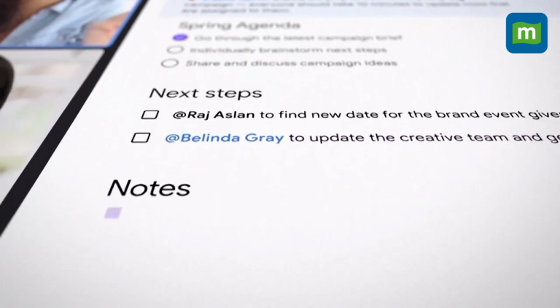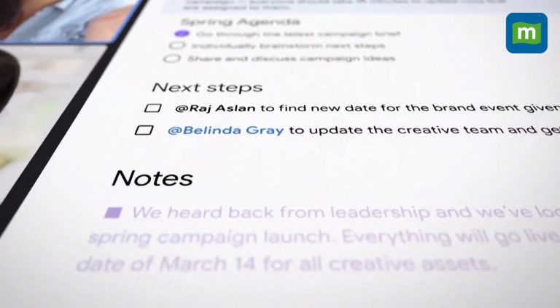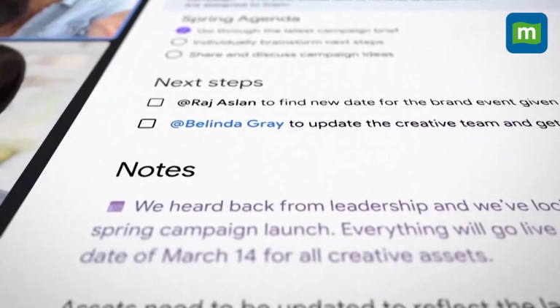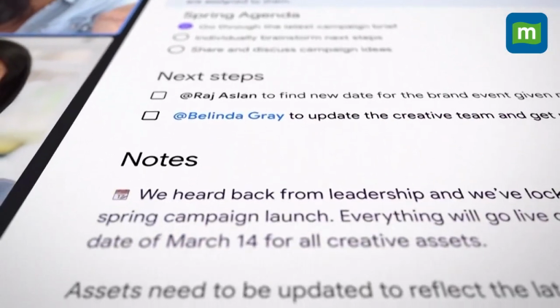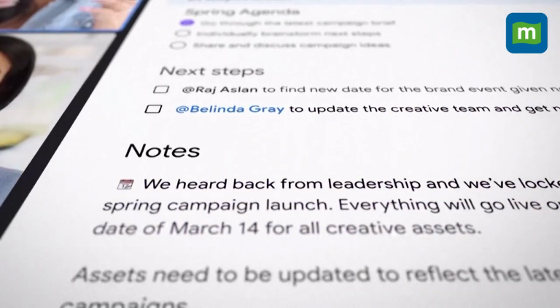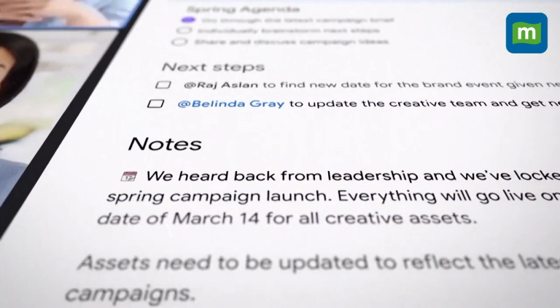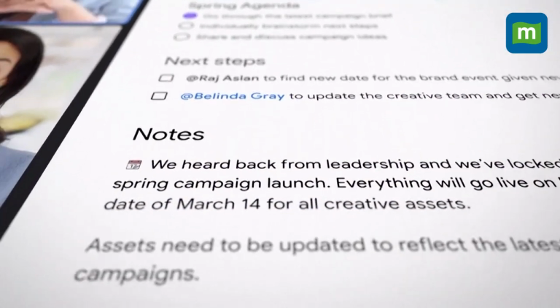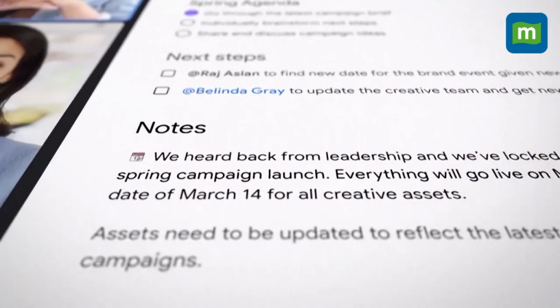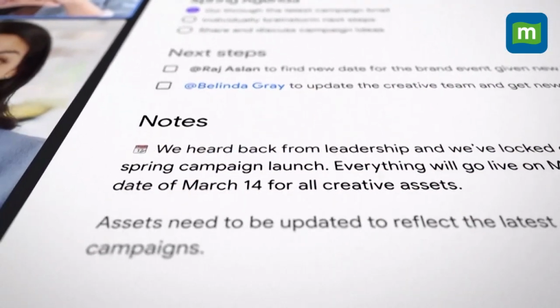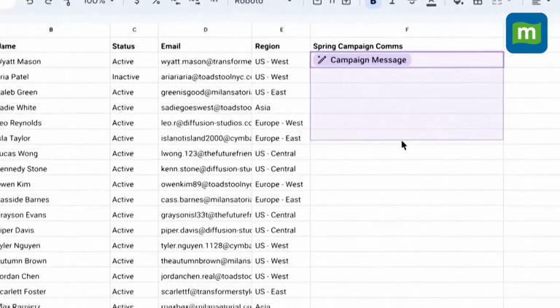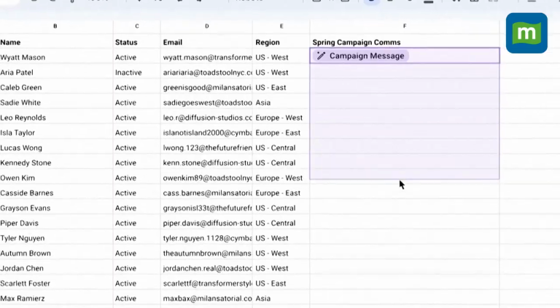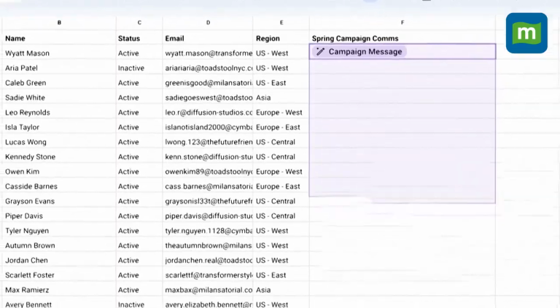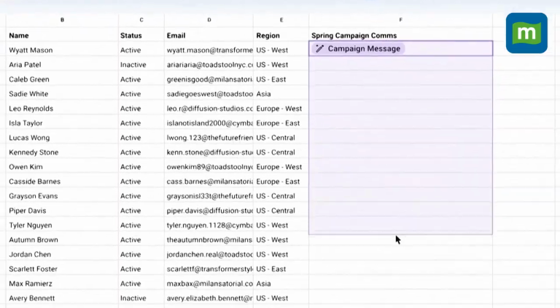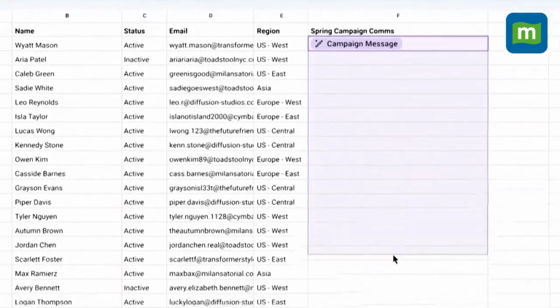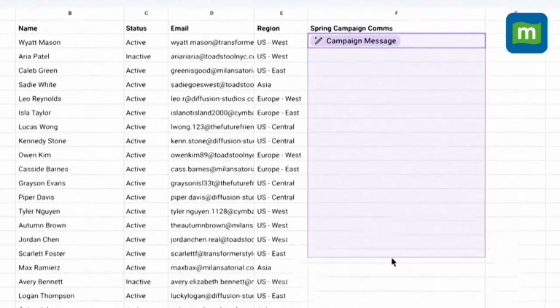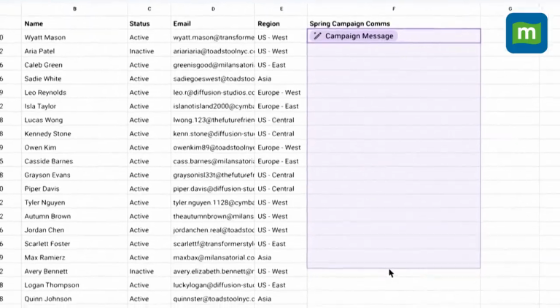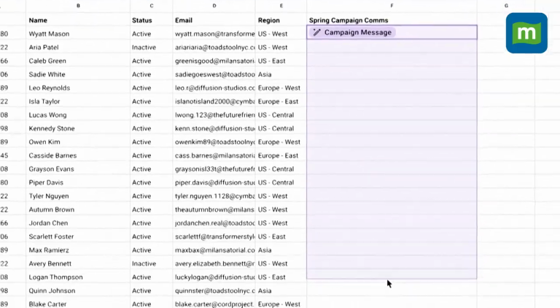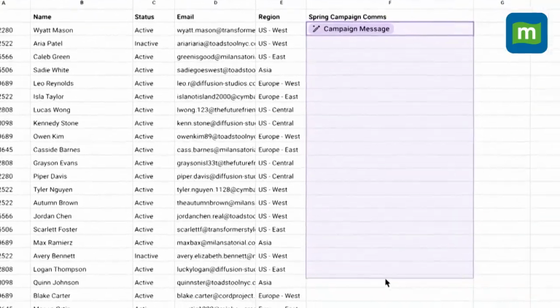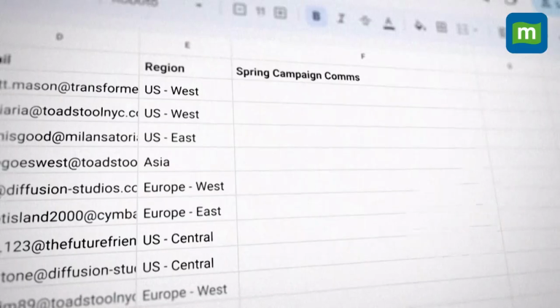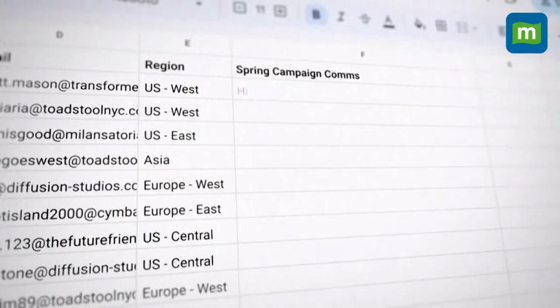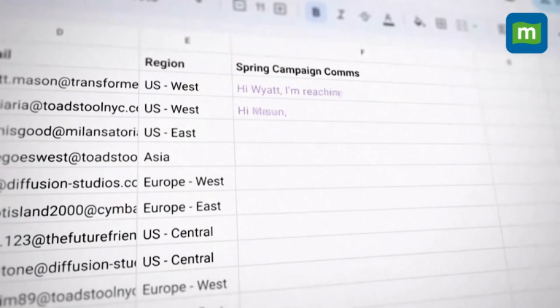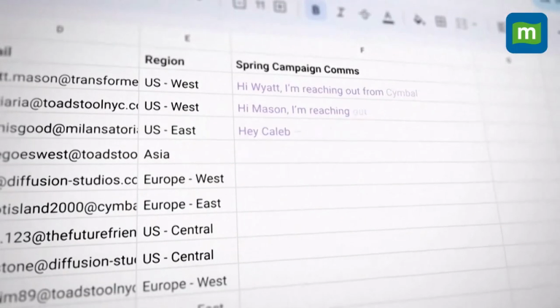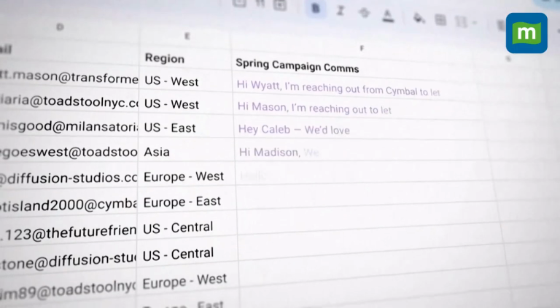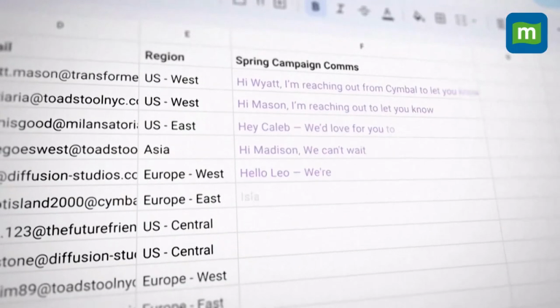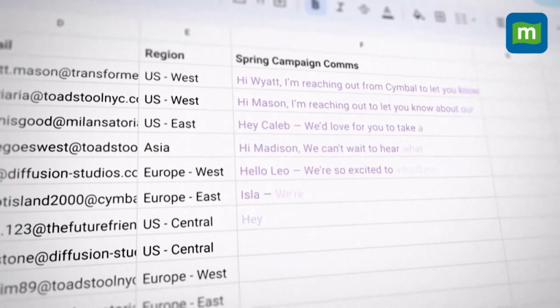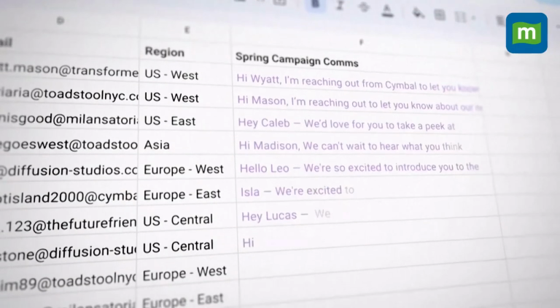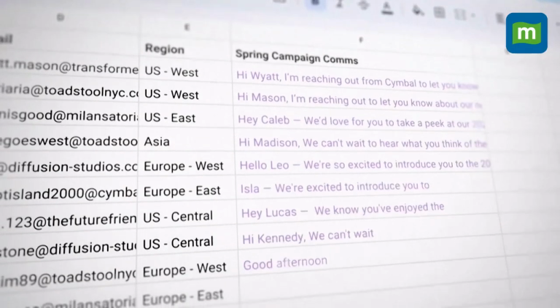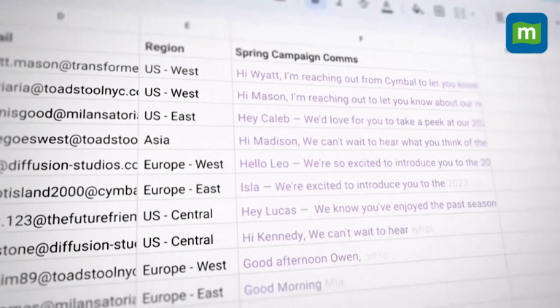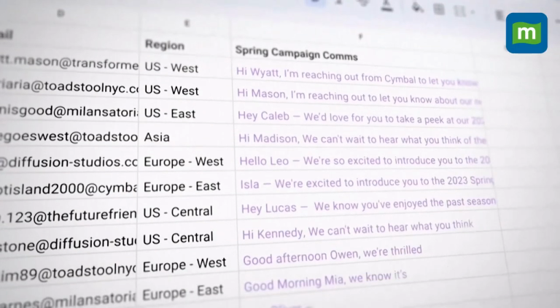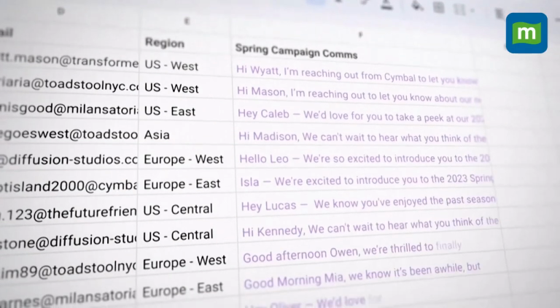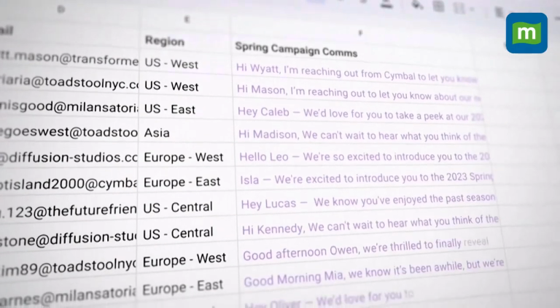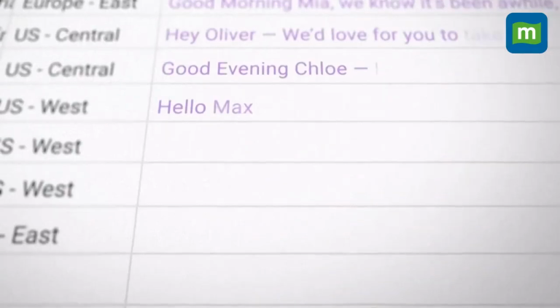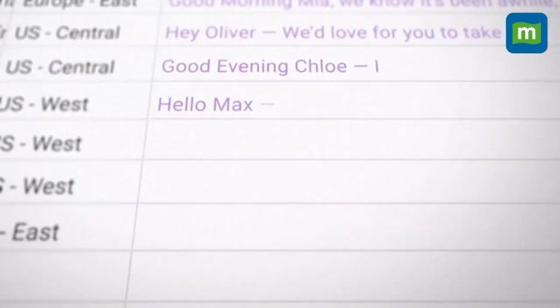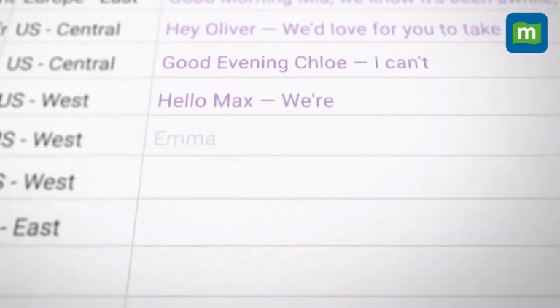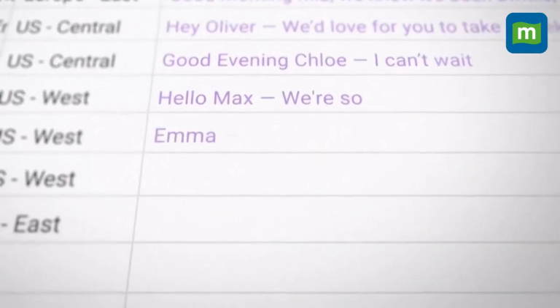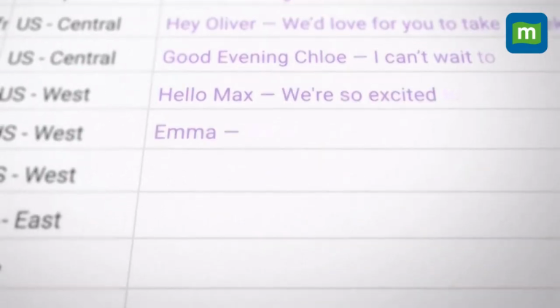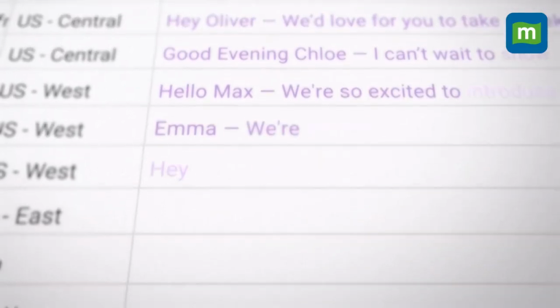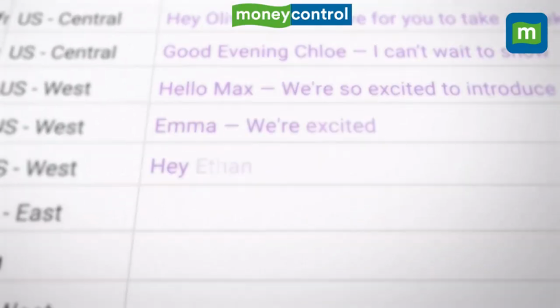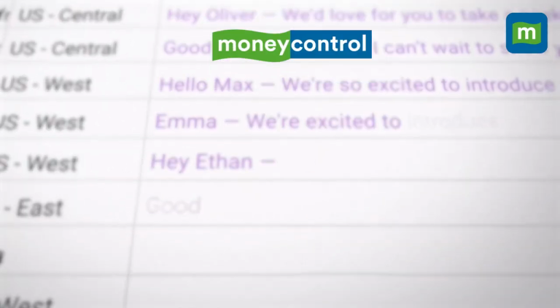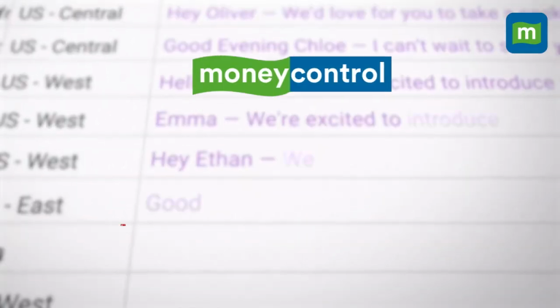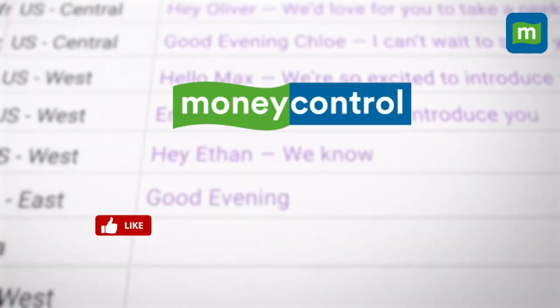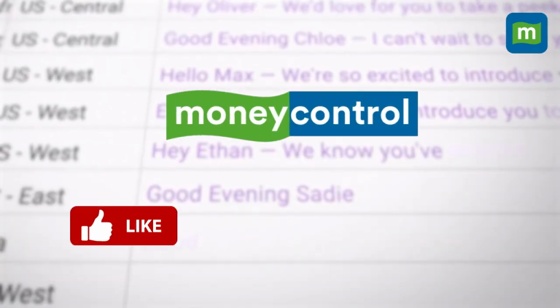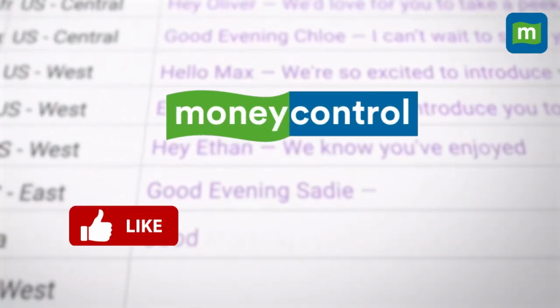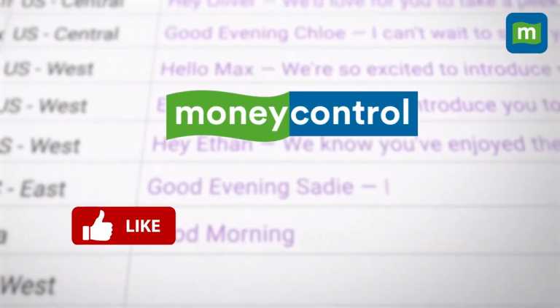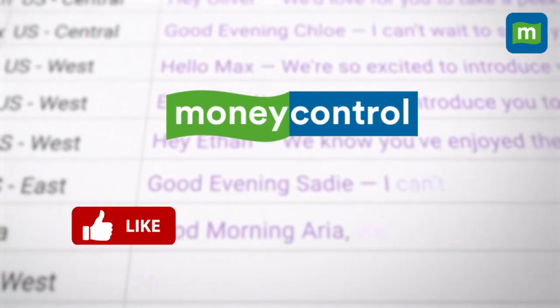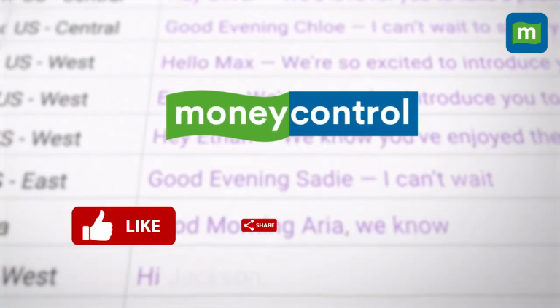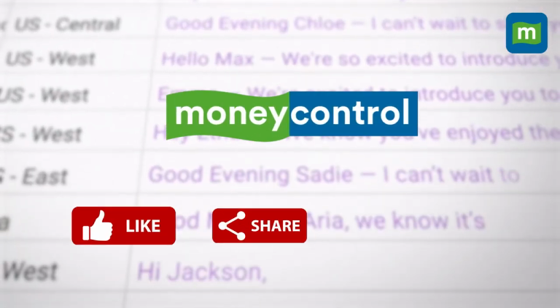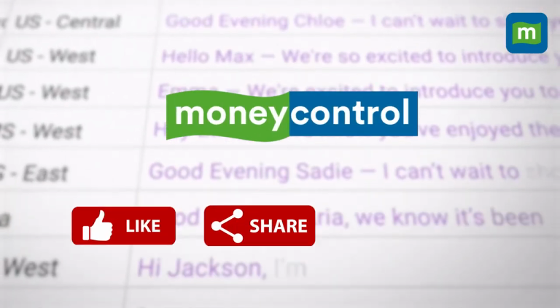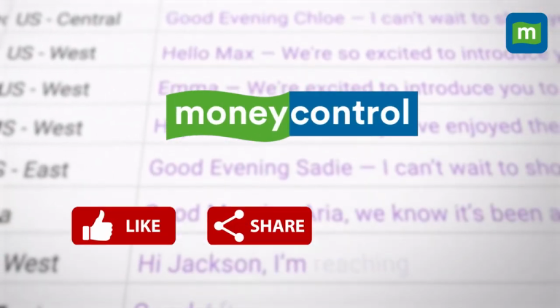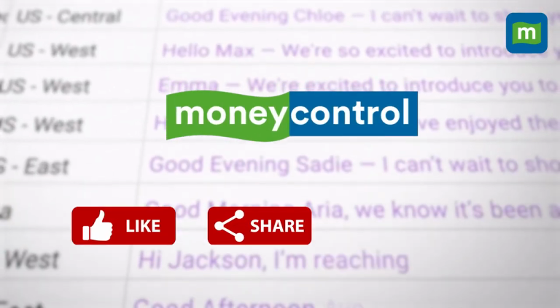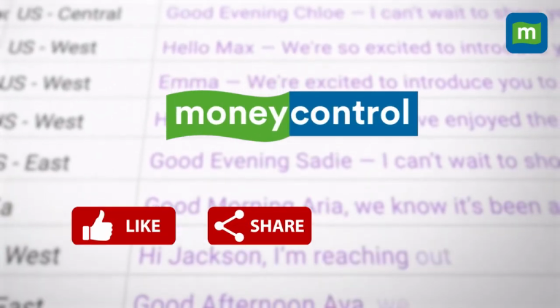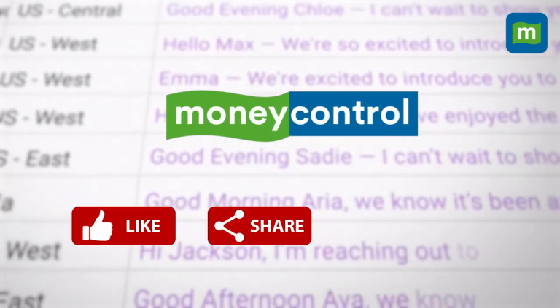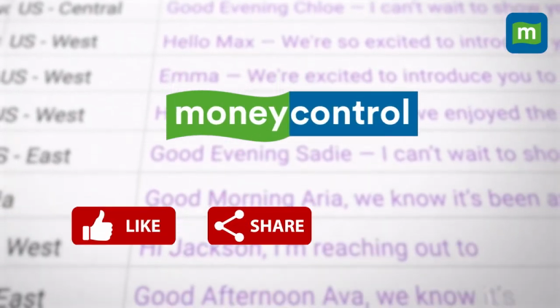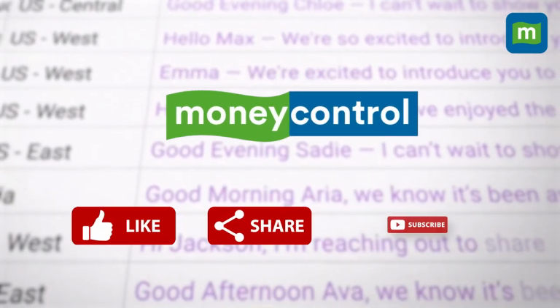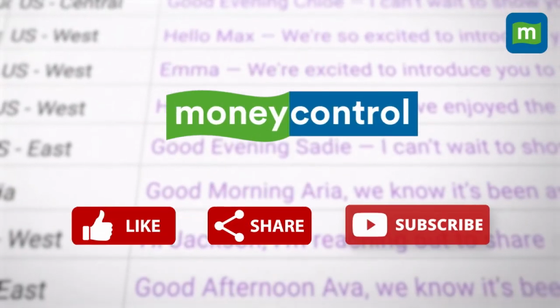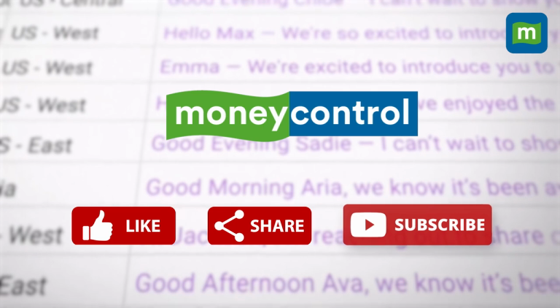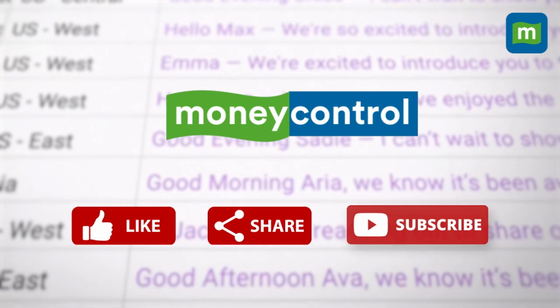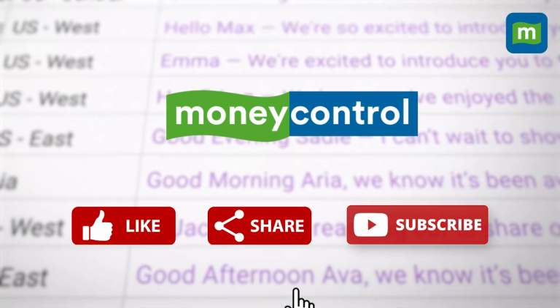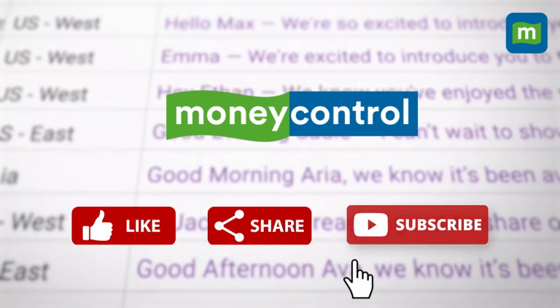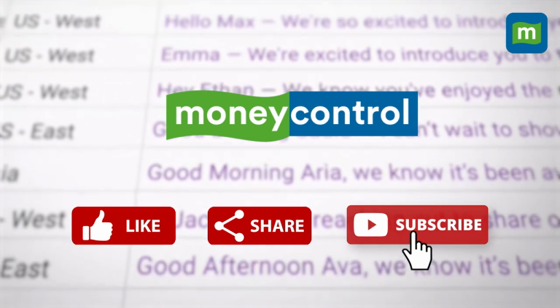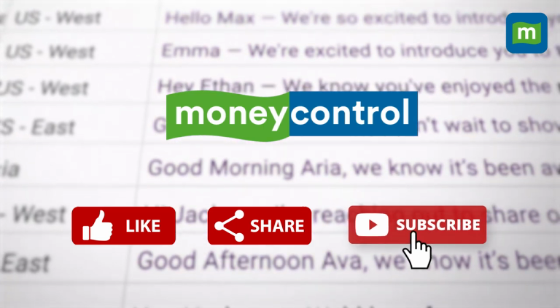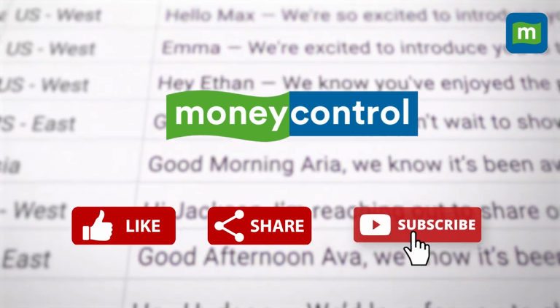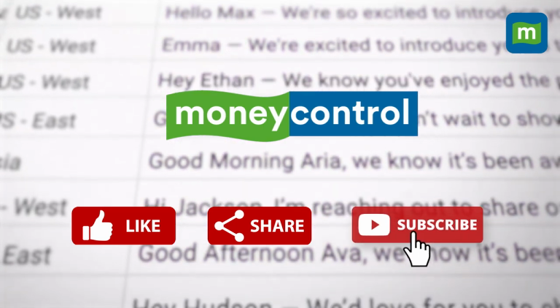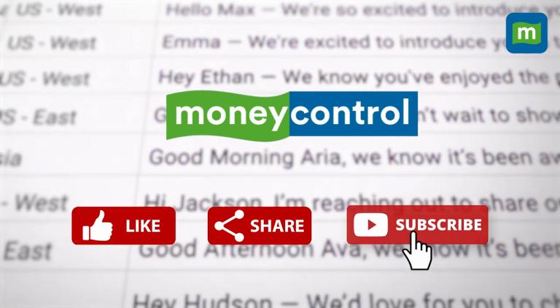Before we deep dive into the capabilities of this new AI technology, you know the drill — like, share, and subscribe.